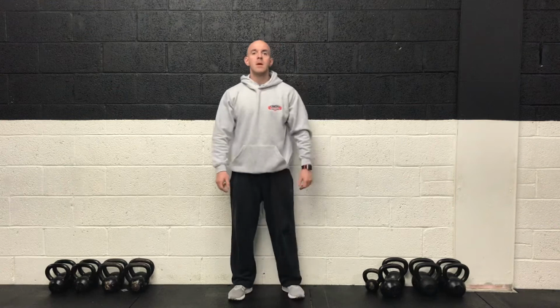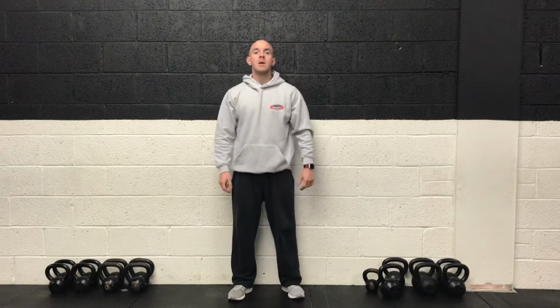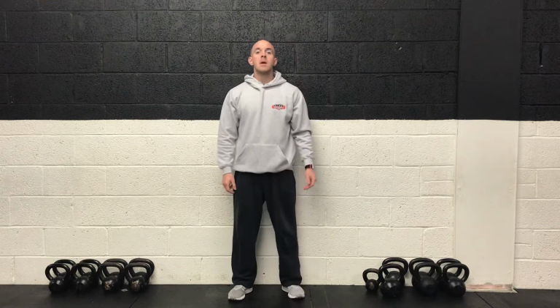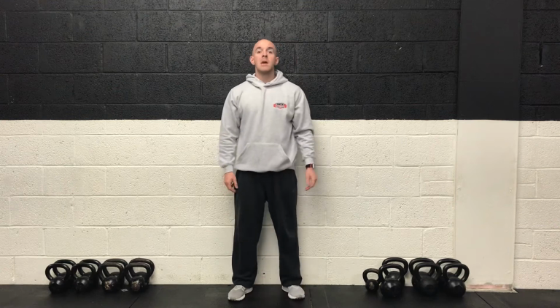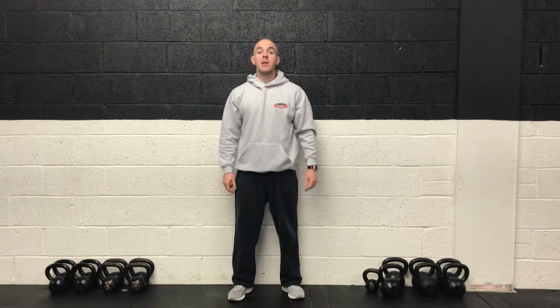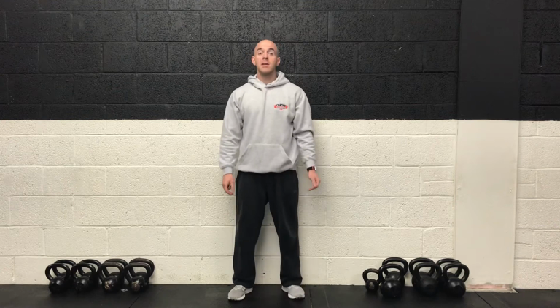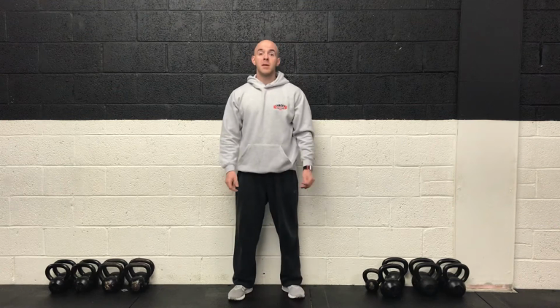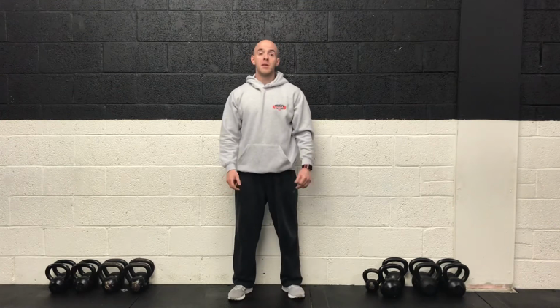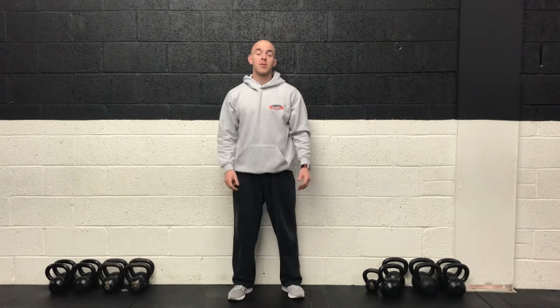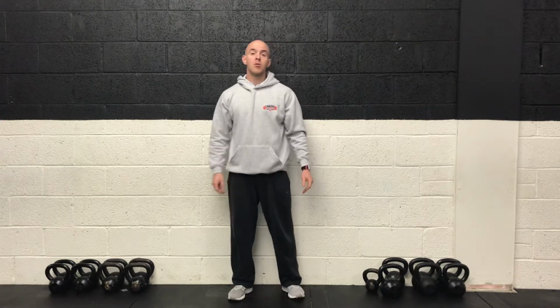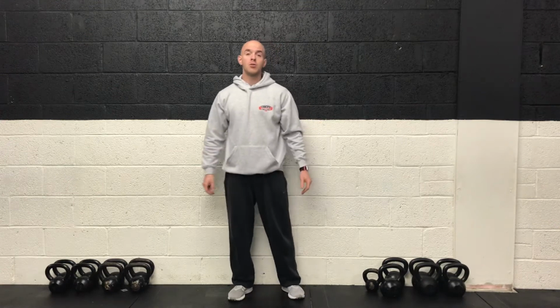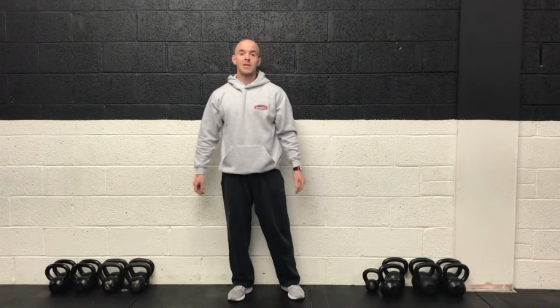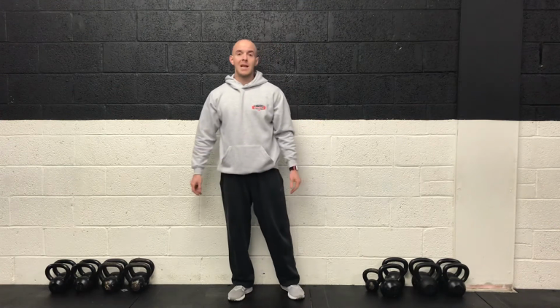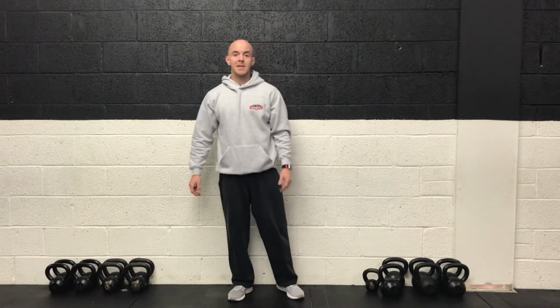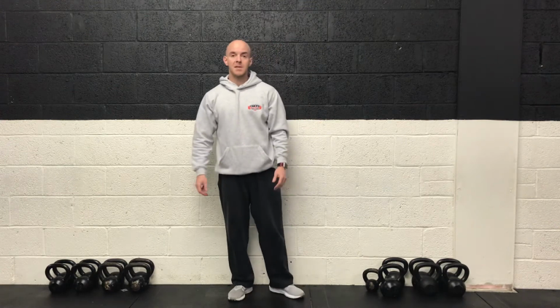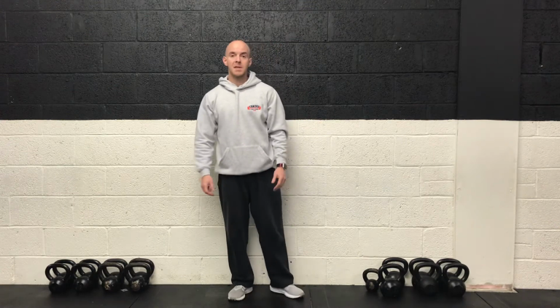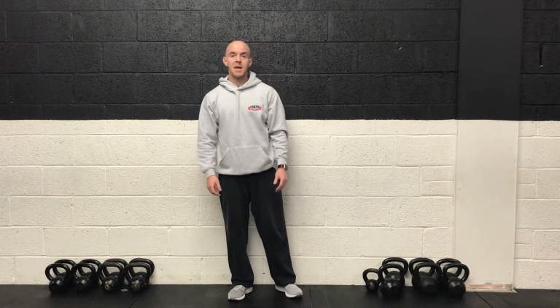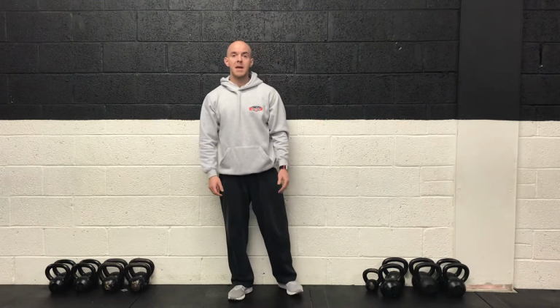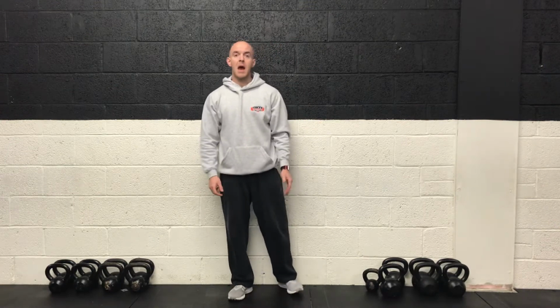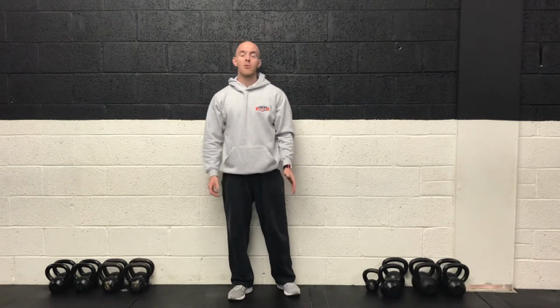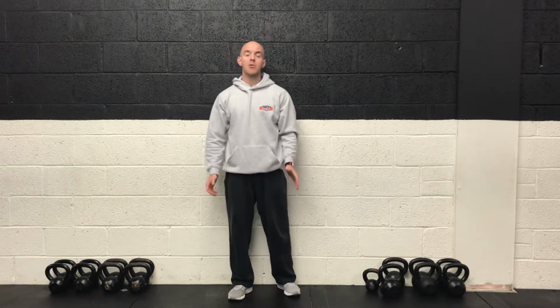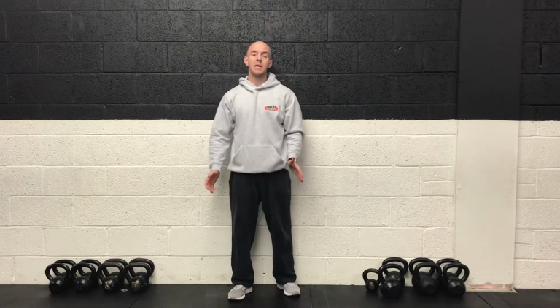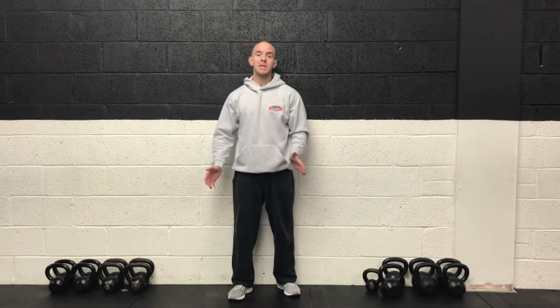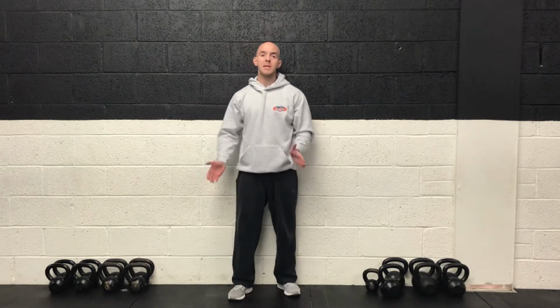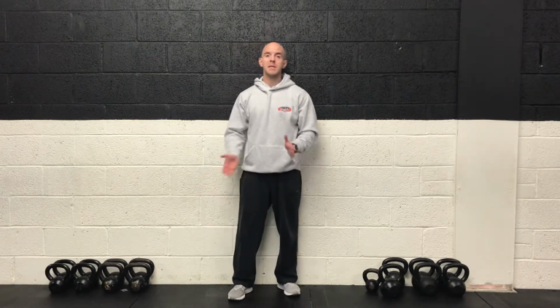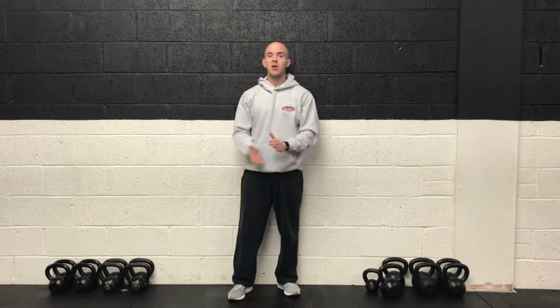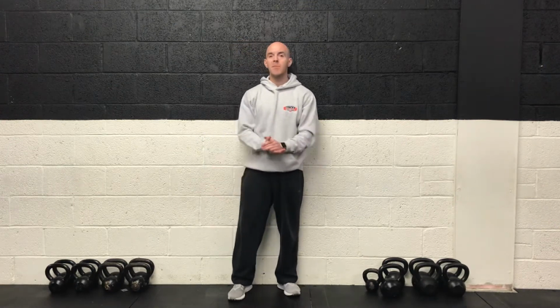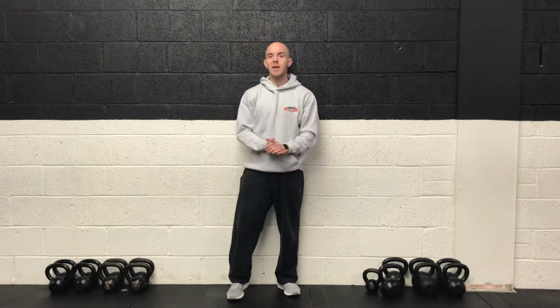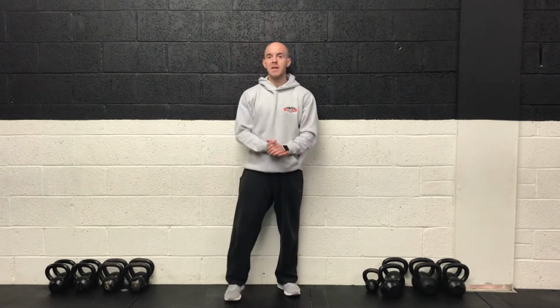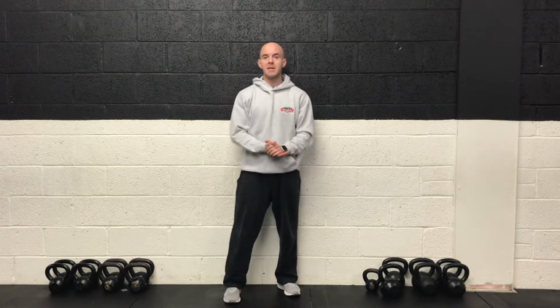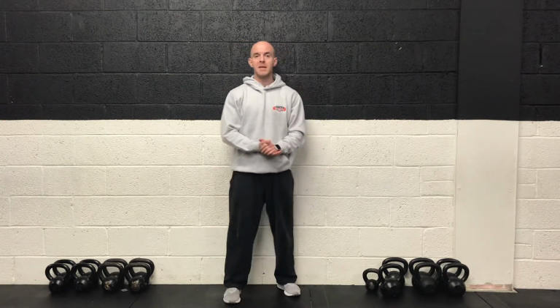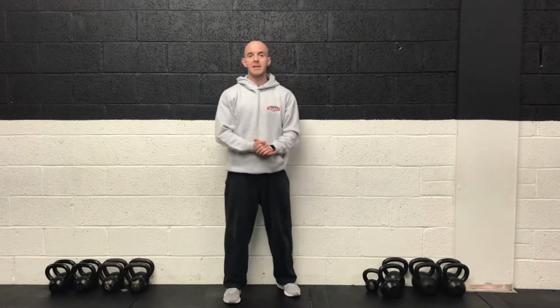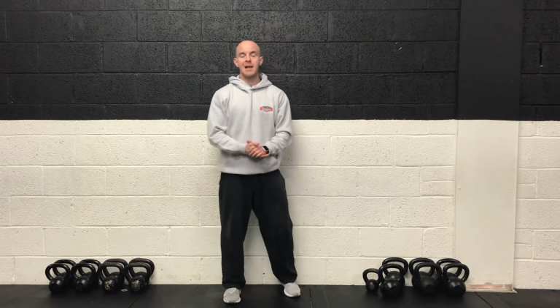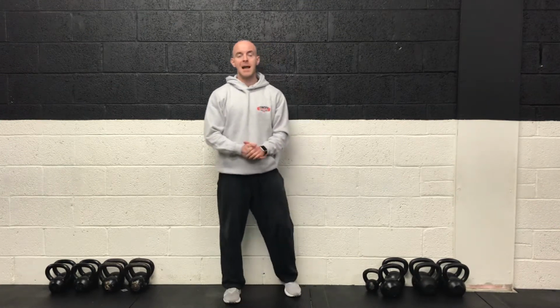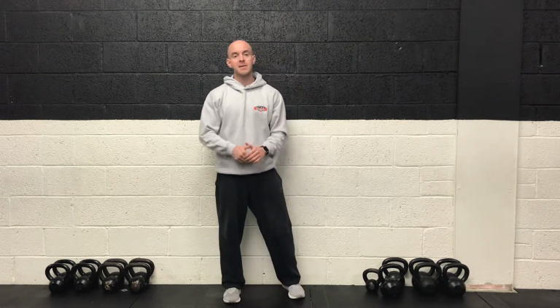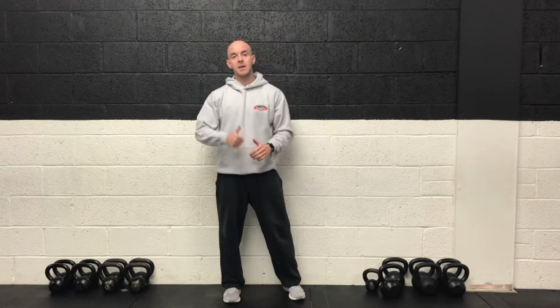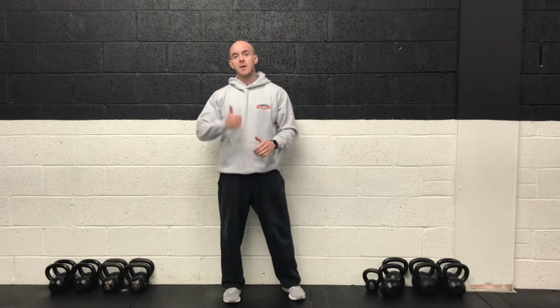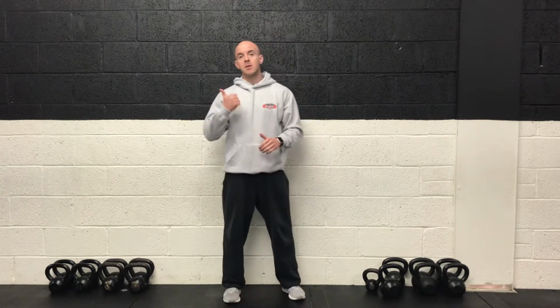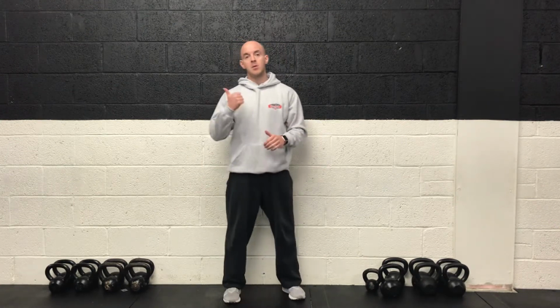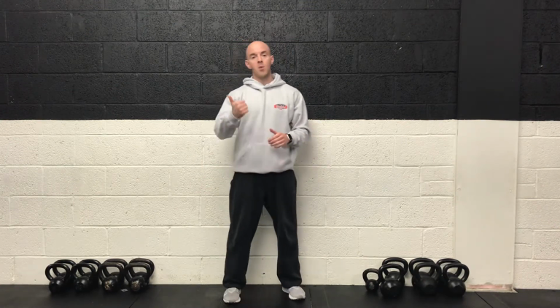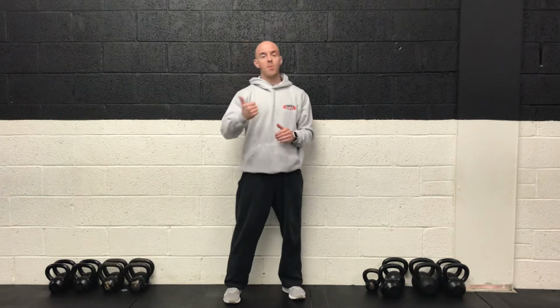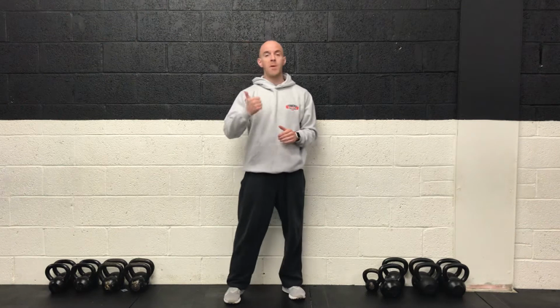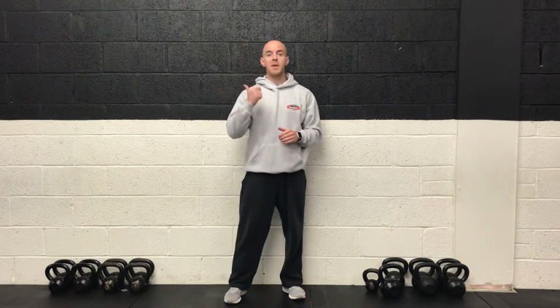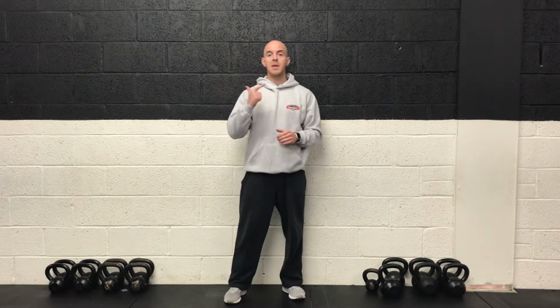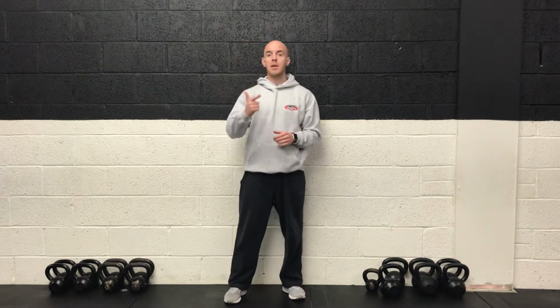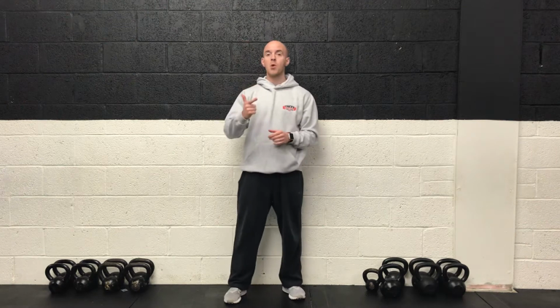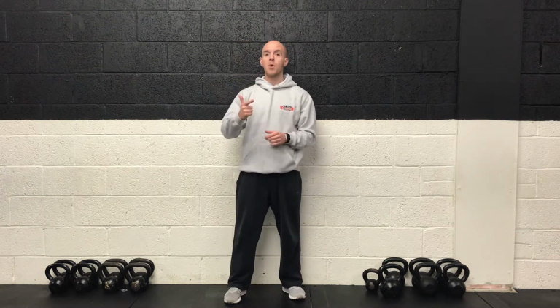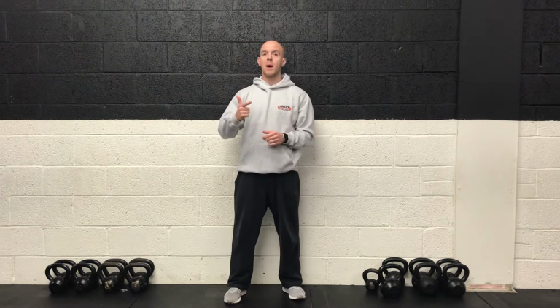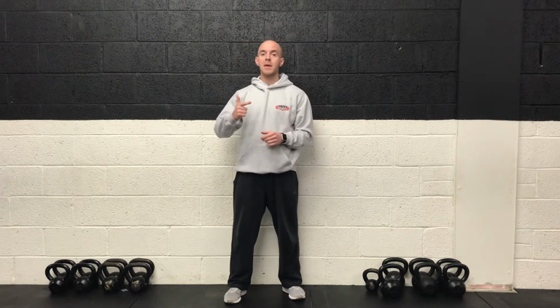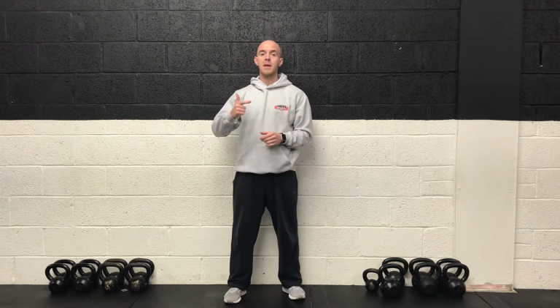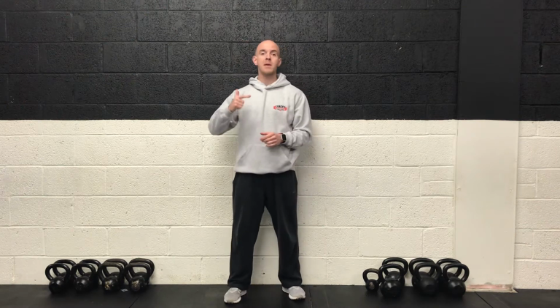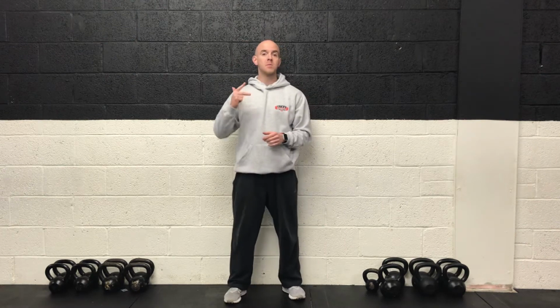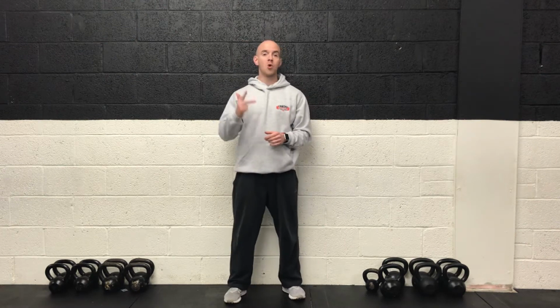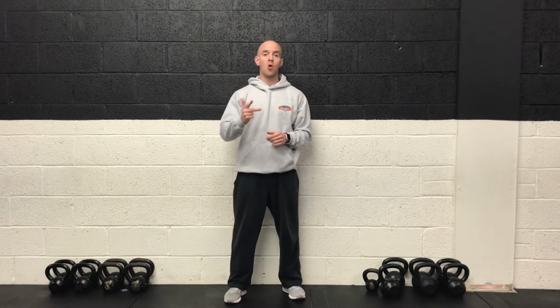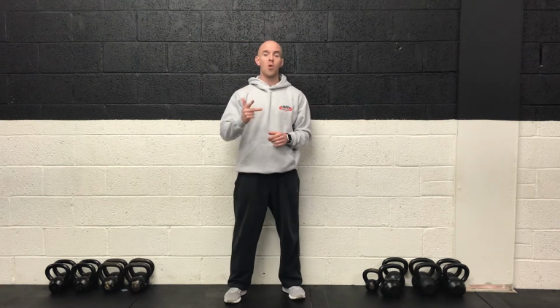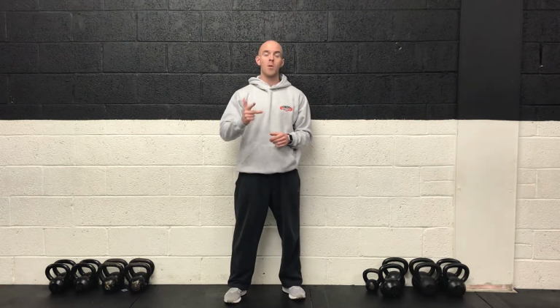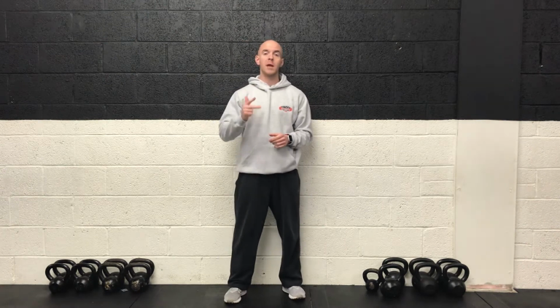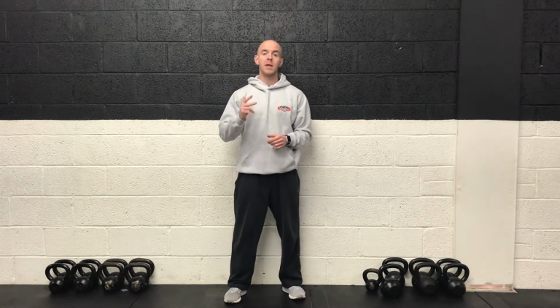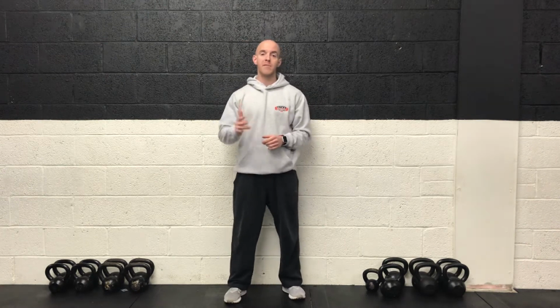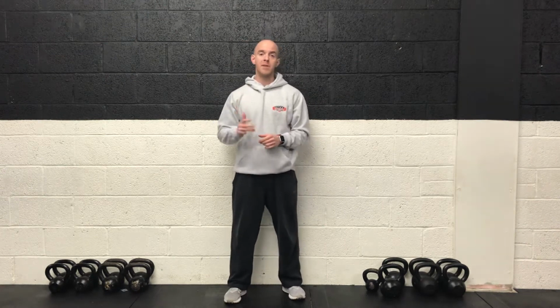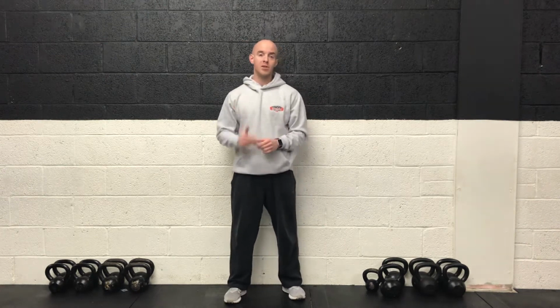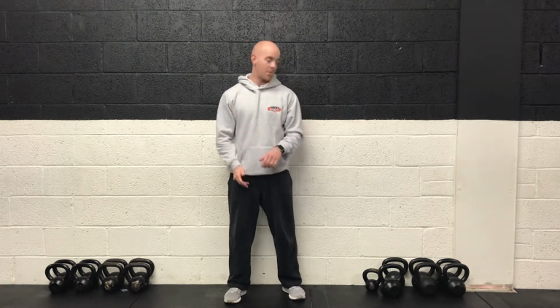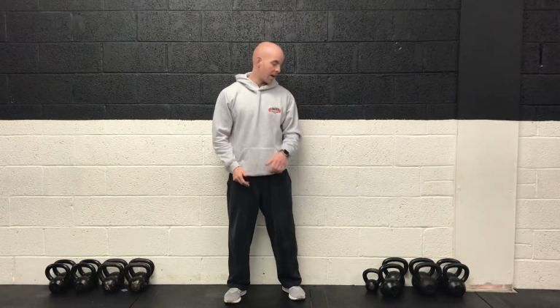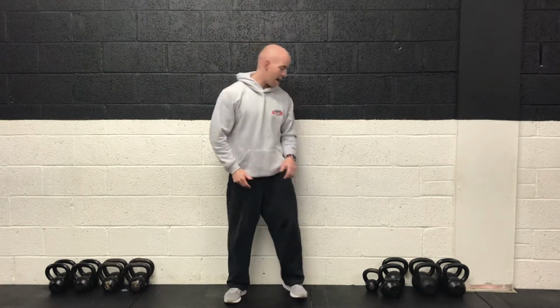Hey guys, another coach's class with you today and we're going to hit the entire body in today's class. So upper body, lower body, some core work and then finishing with cardio.